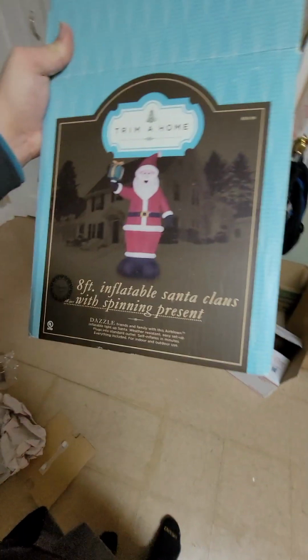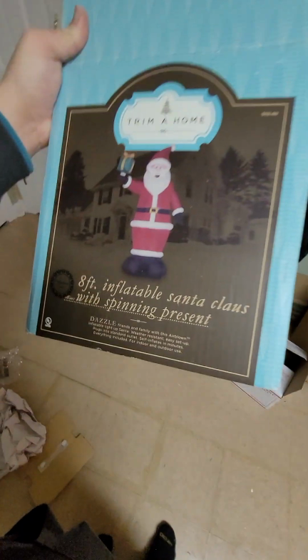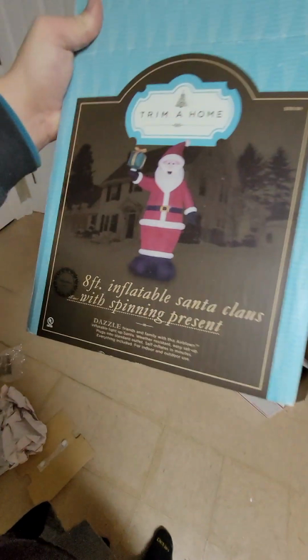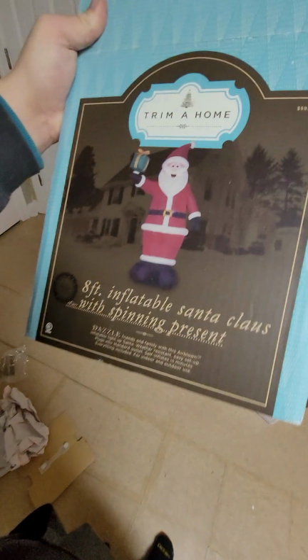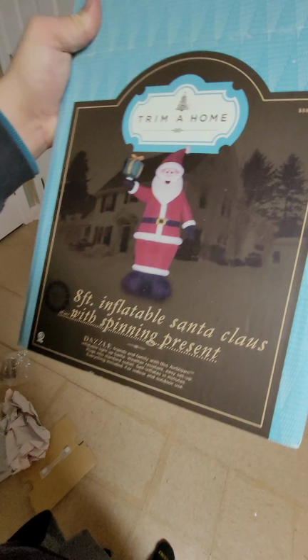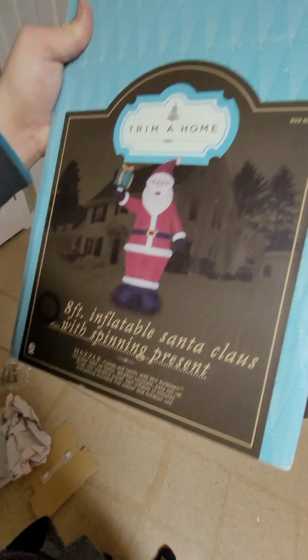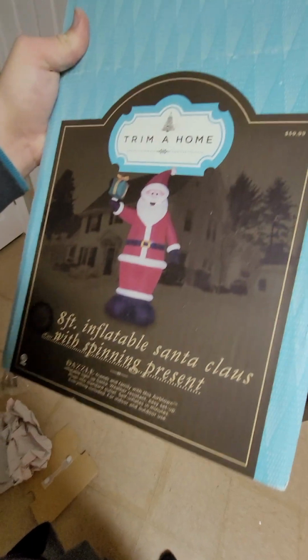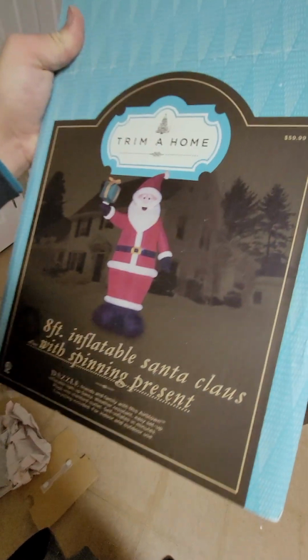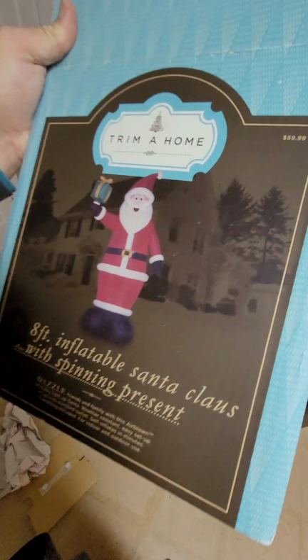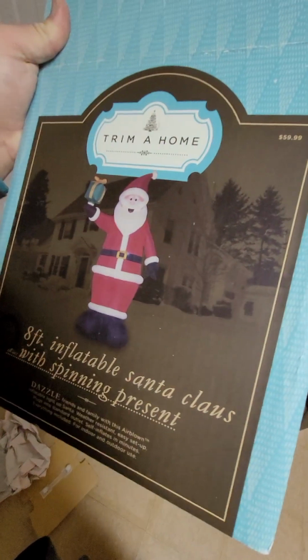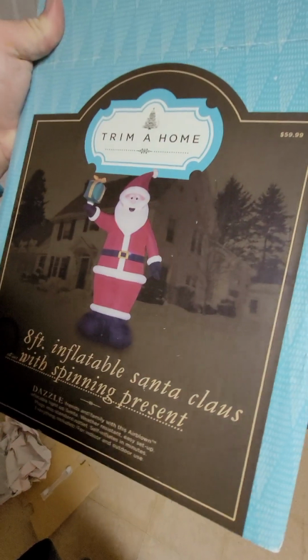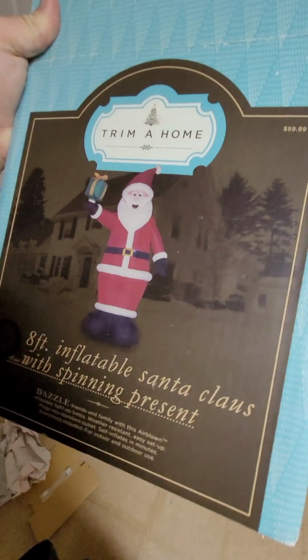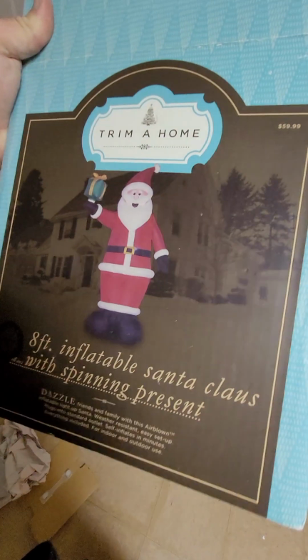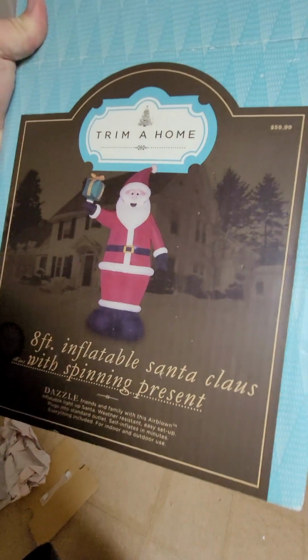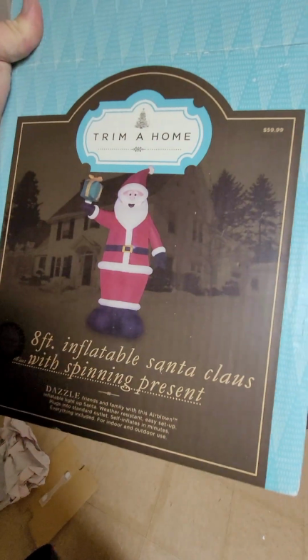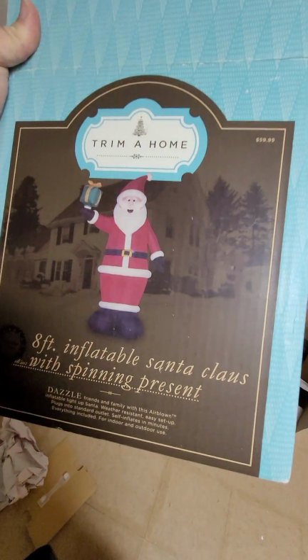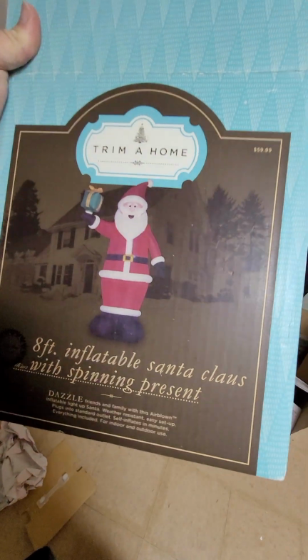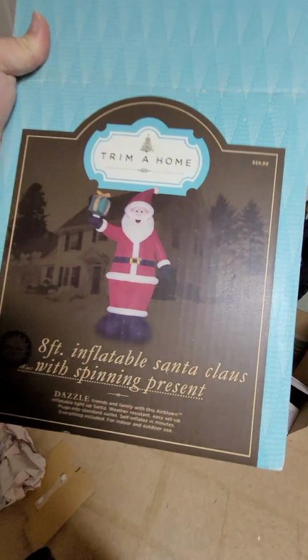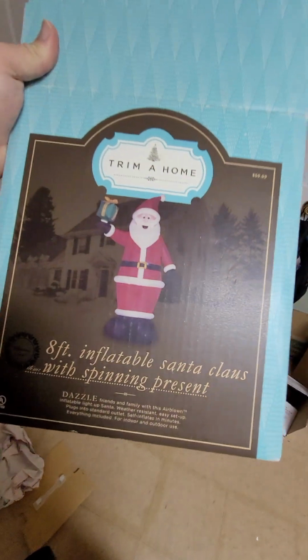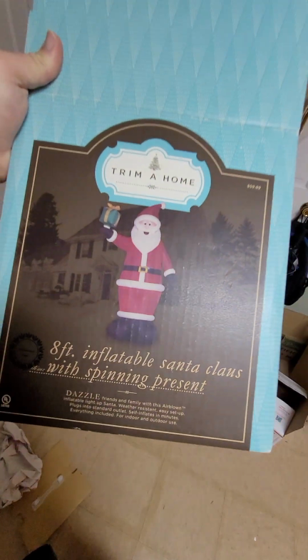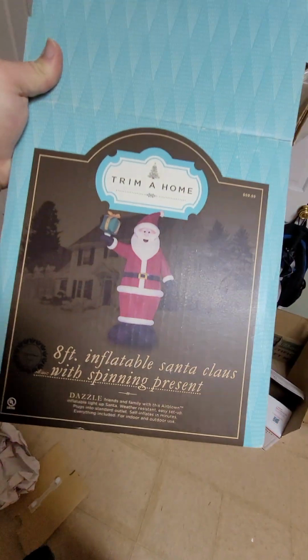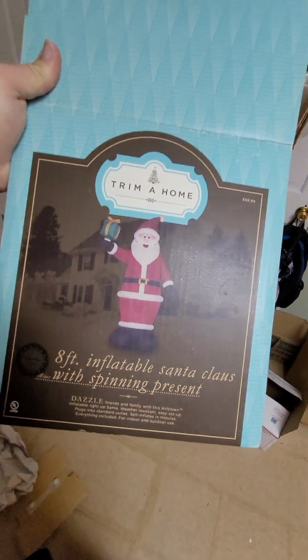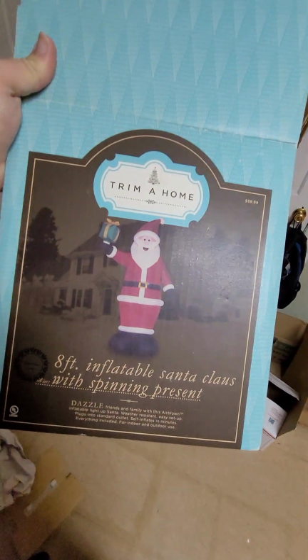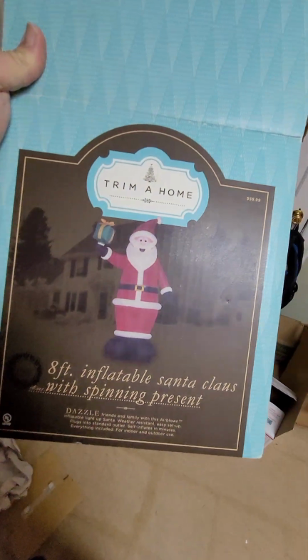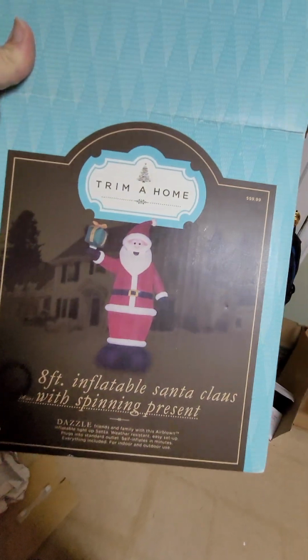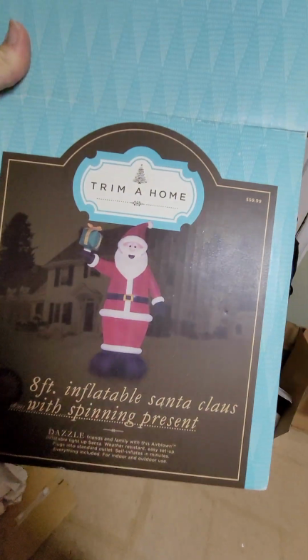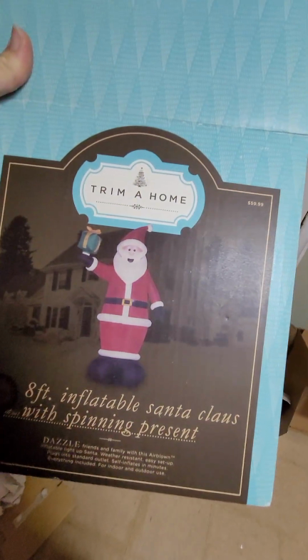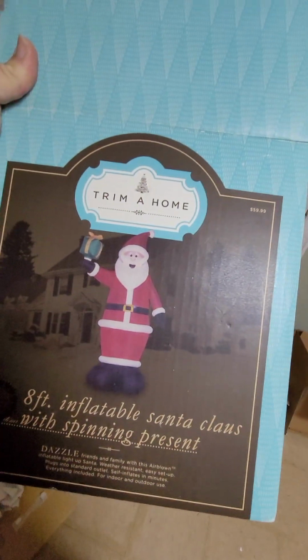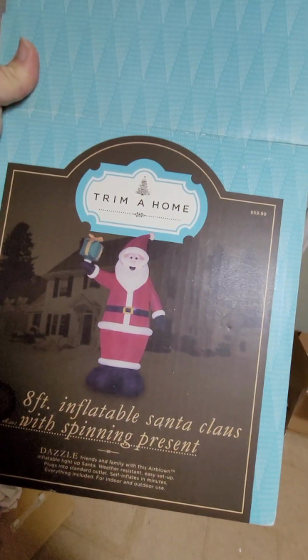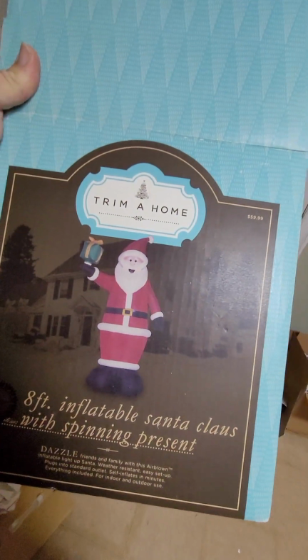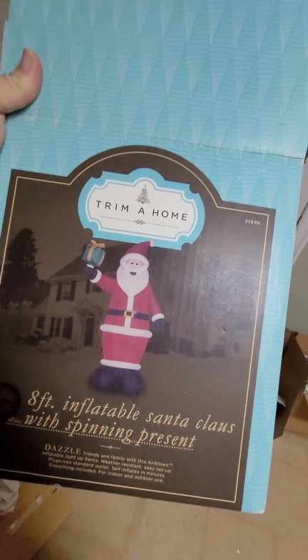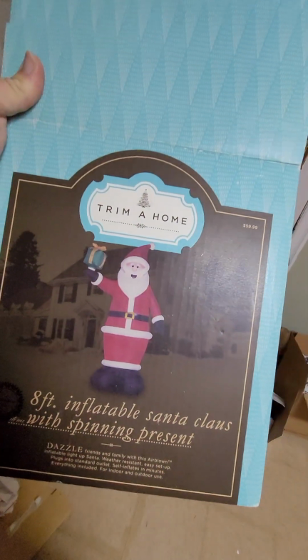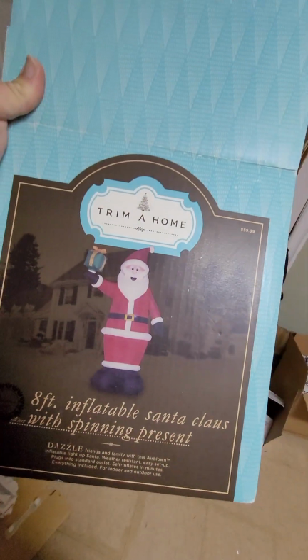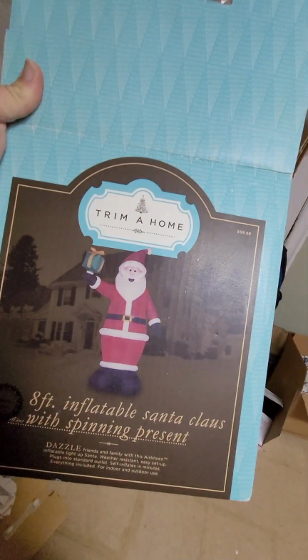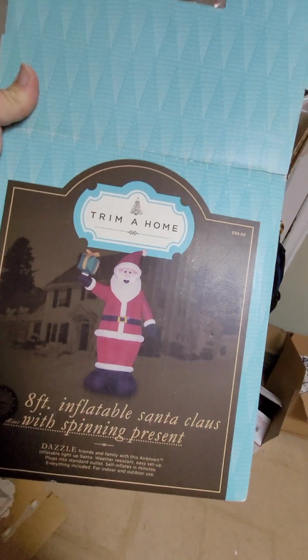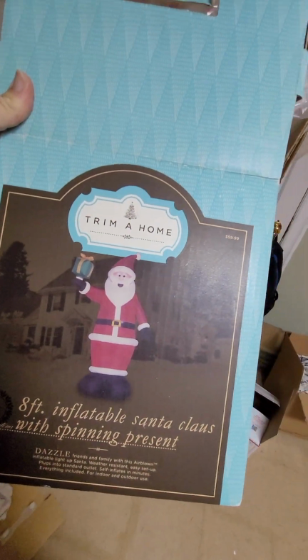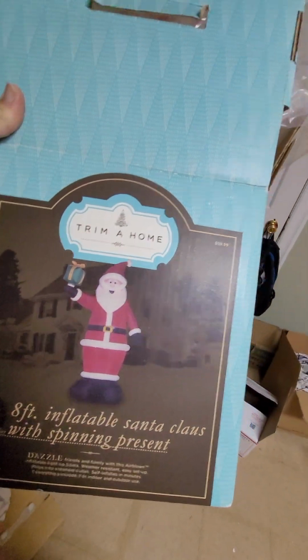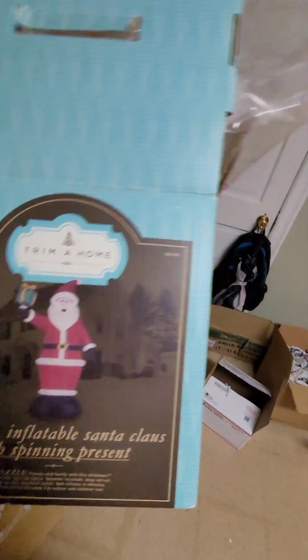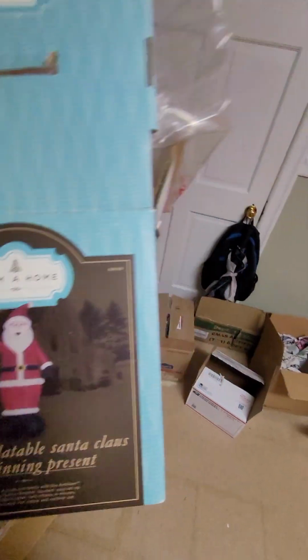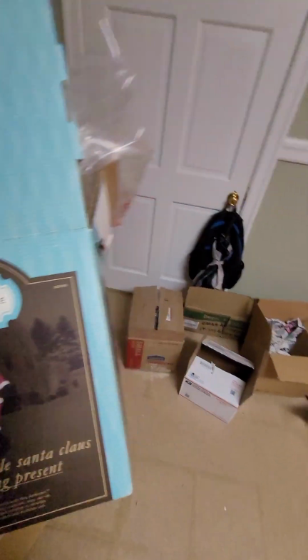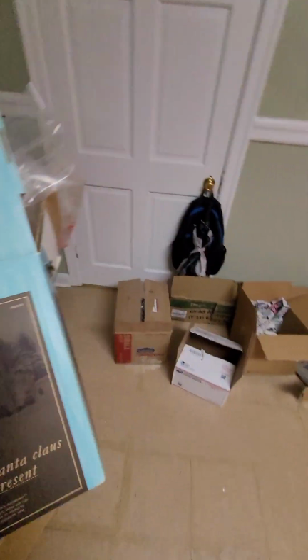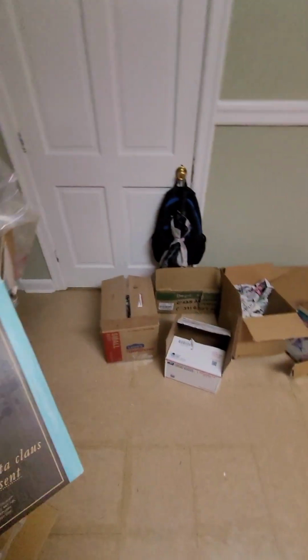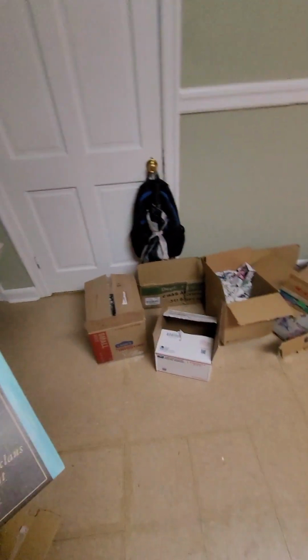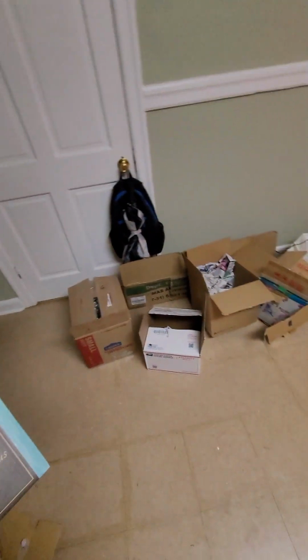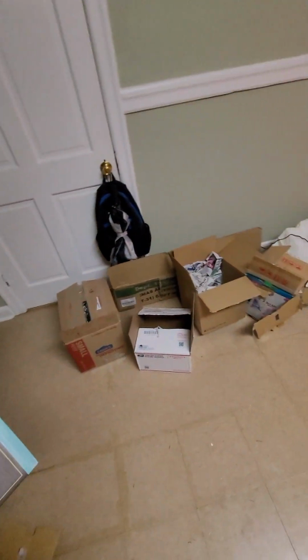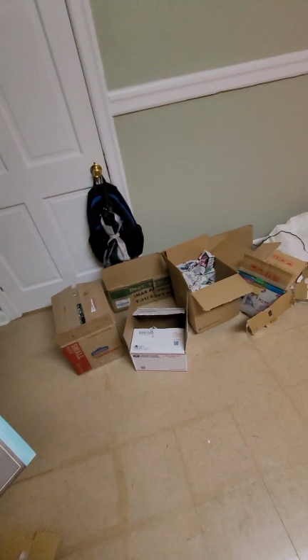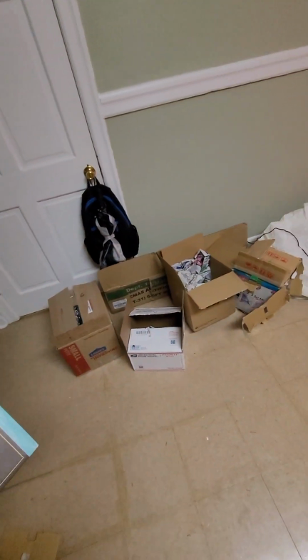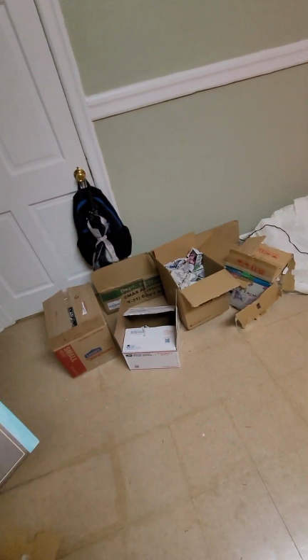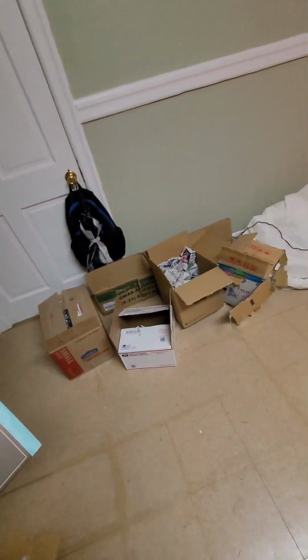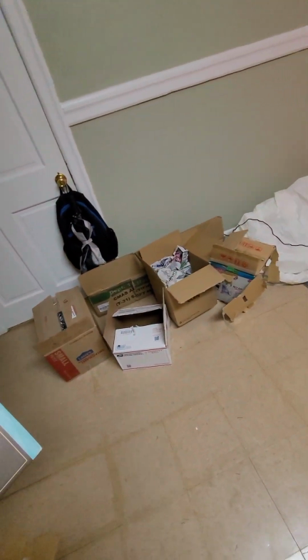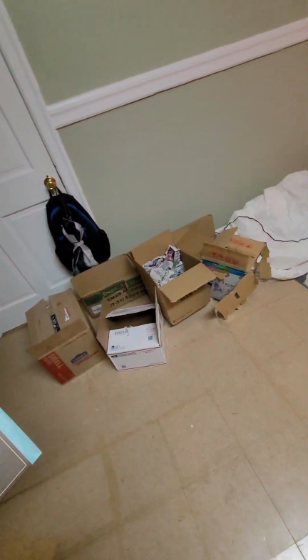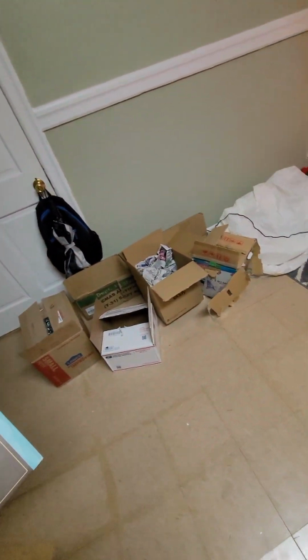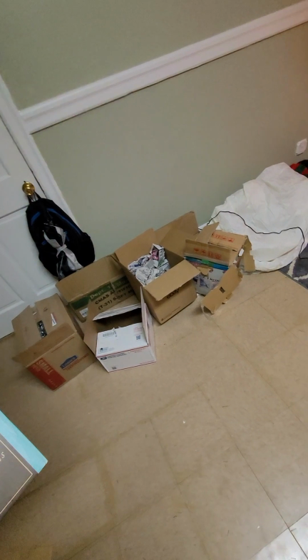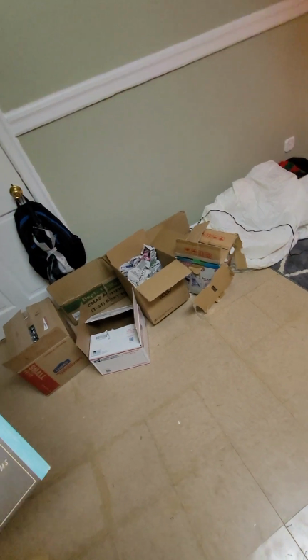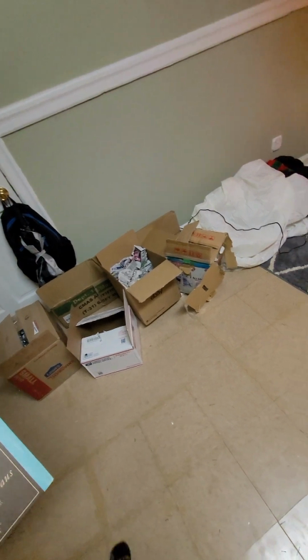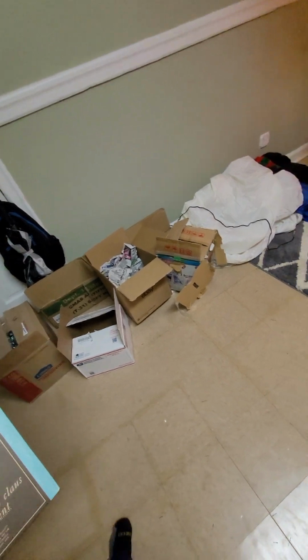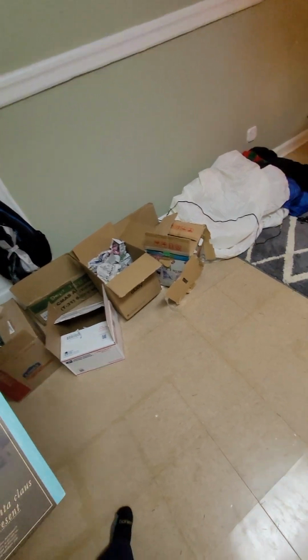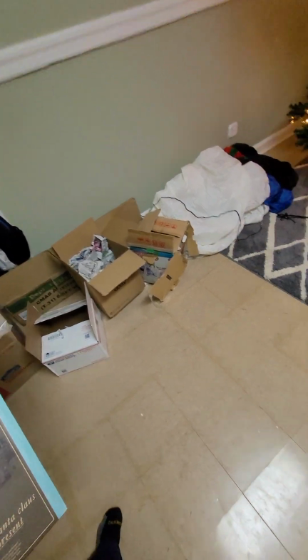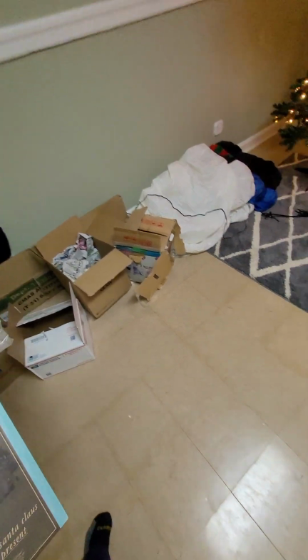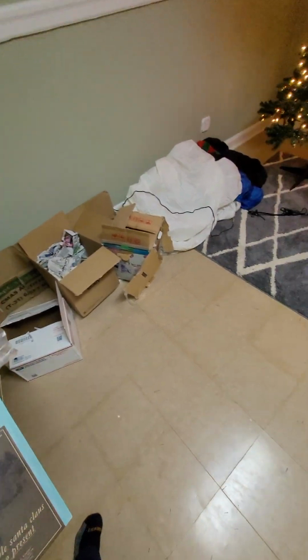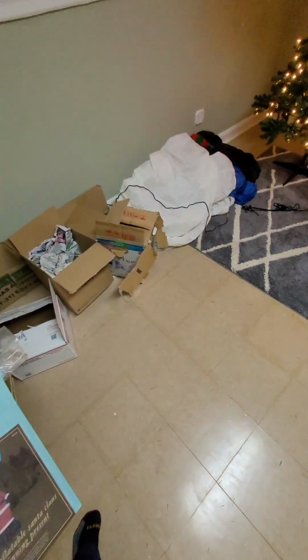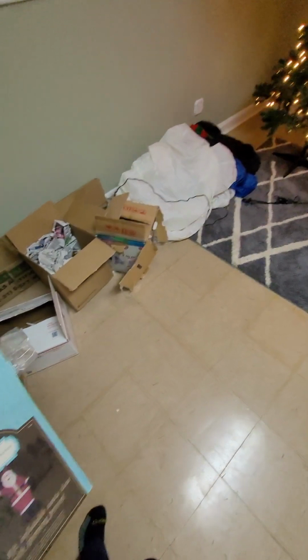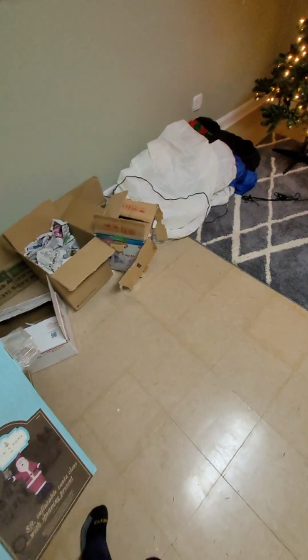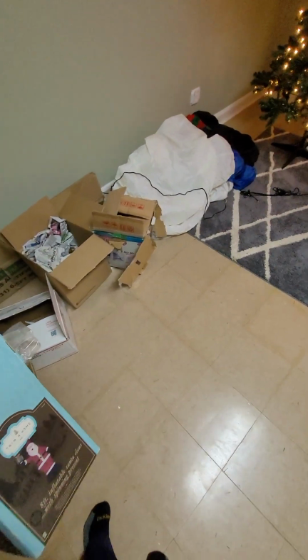There's the box. Like I said, it's Trim at Home, which was the Kmart branding.